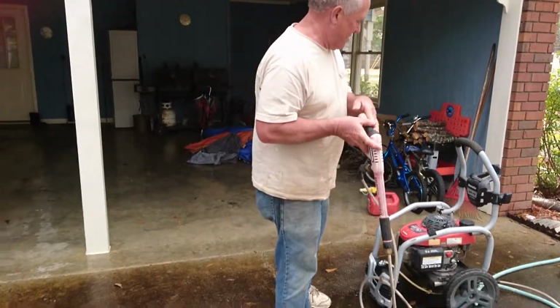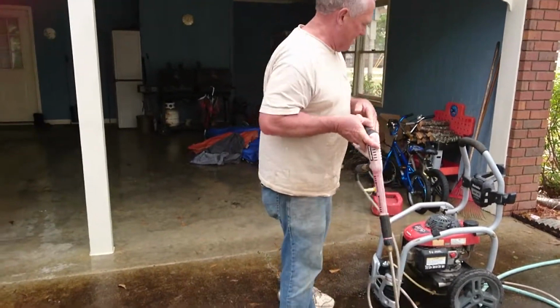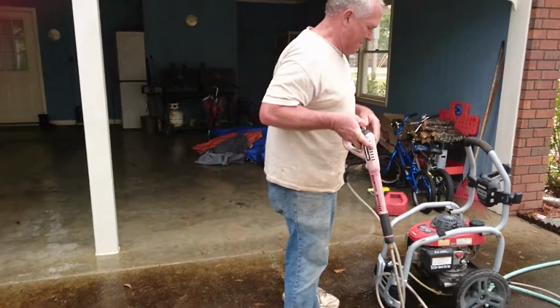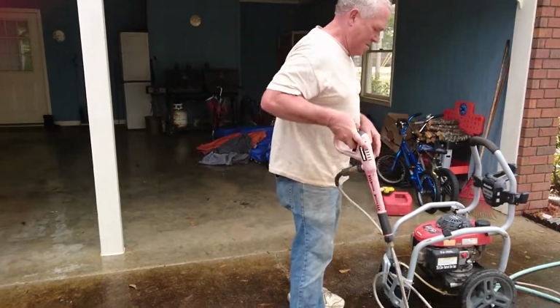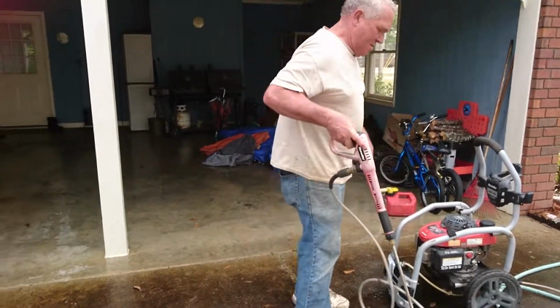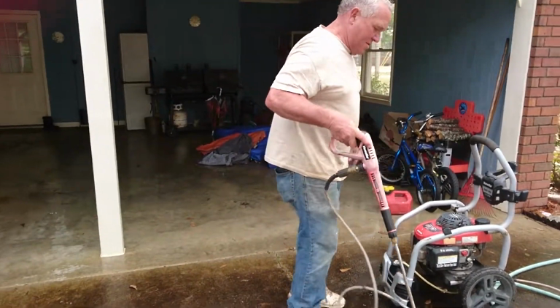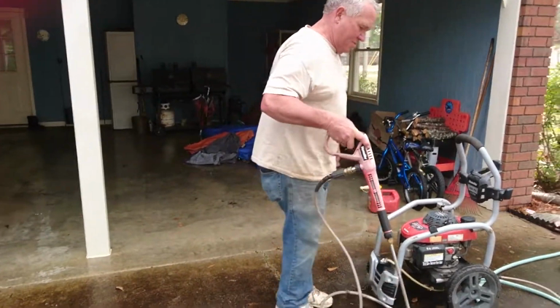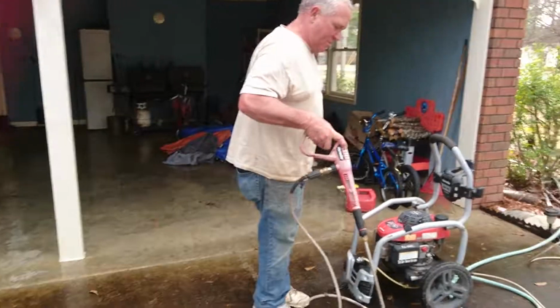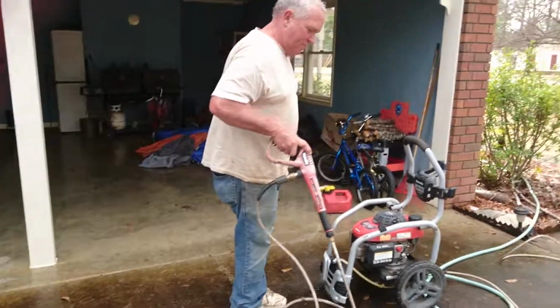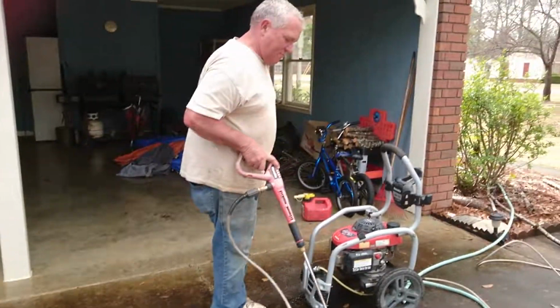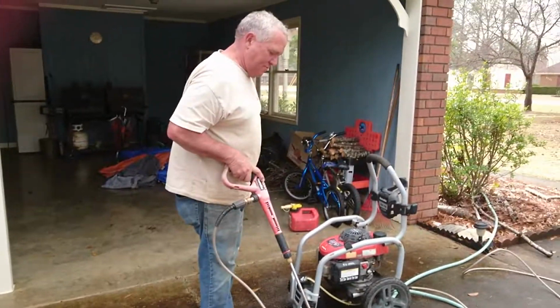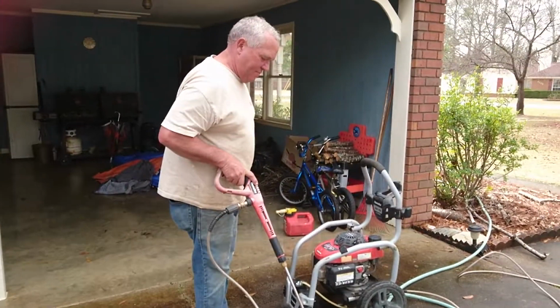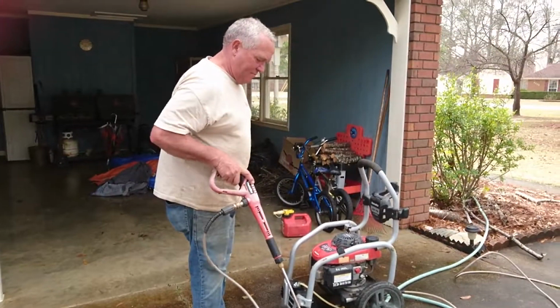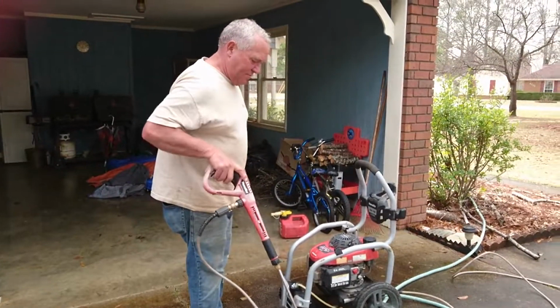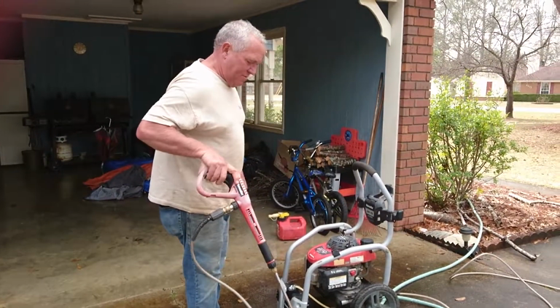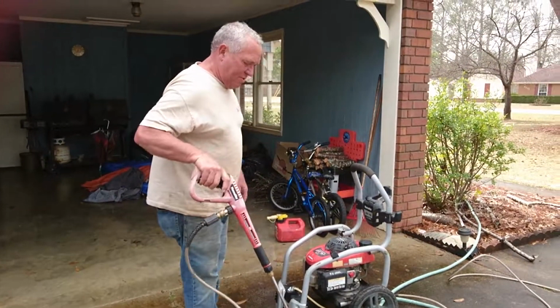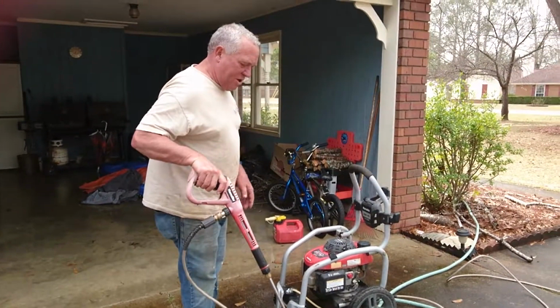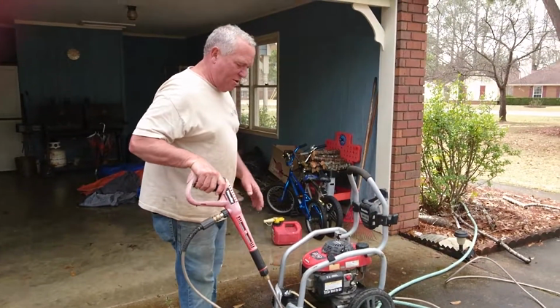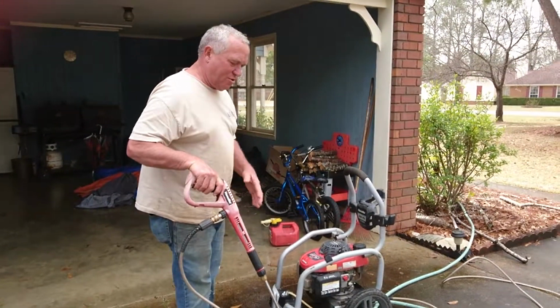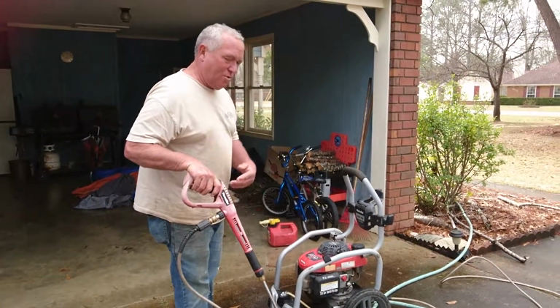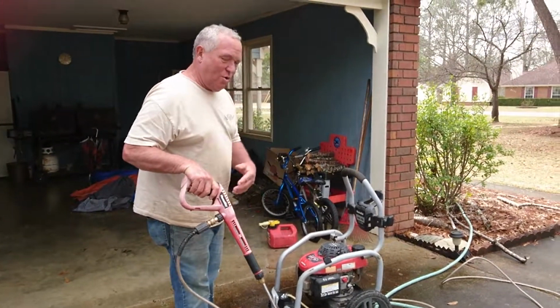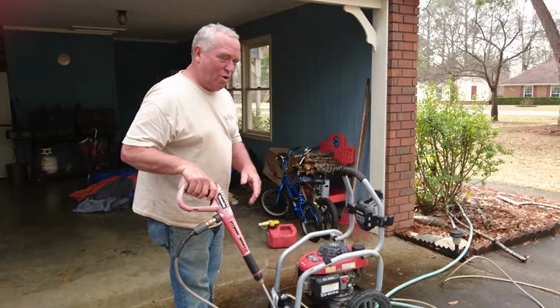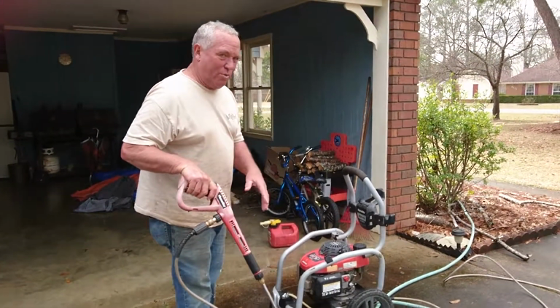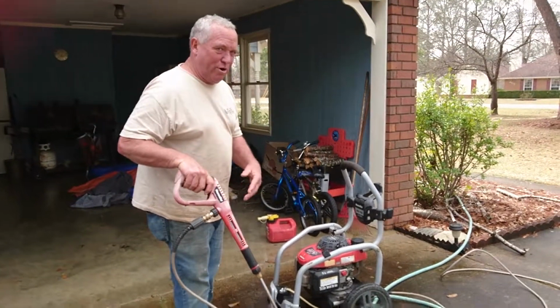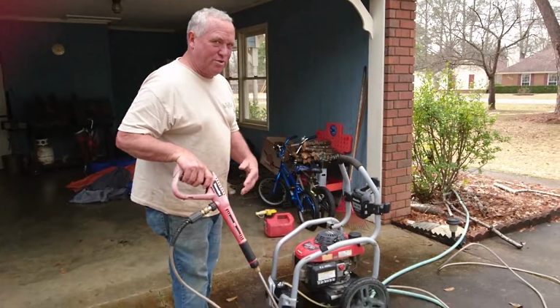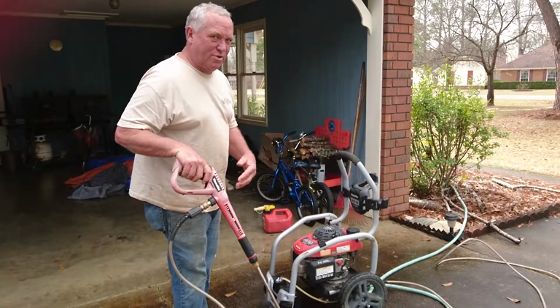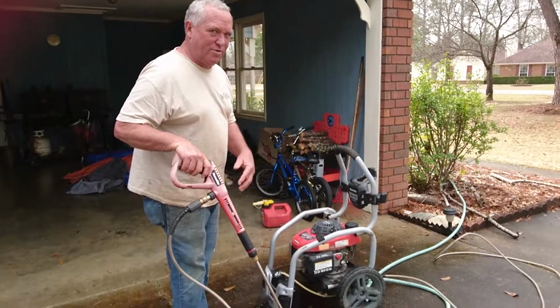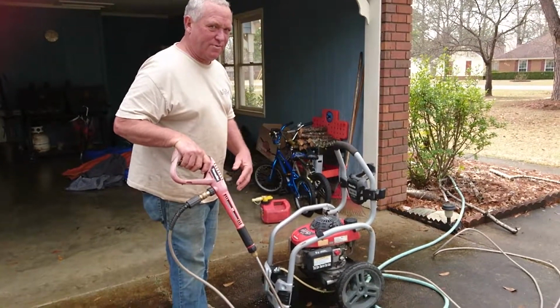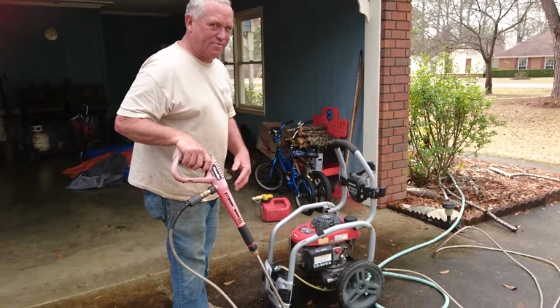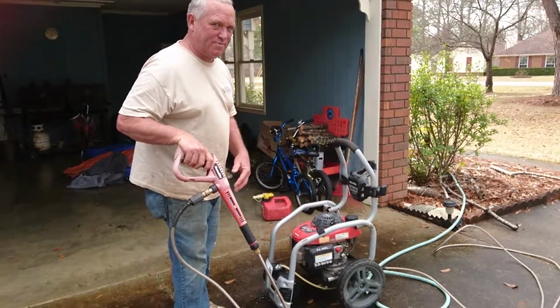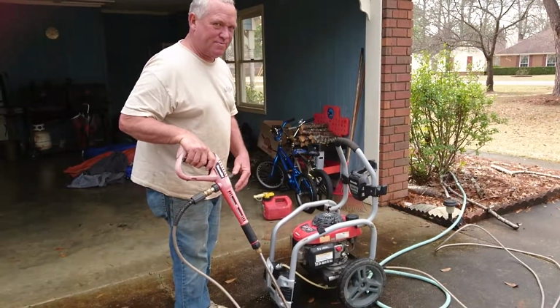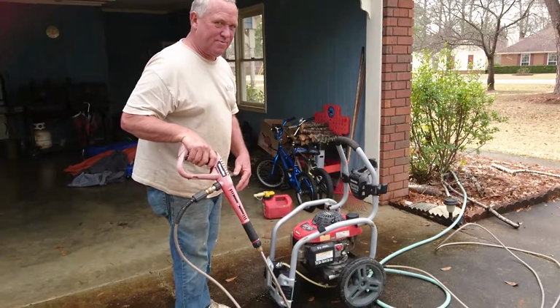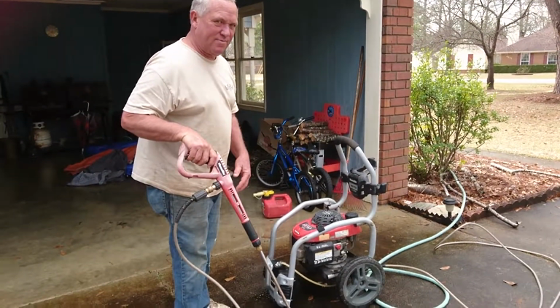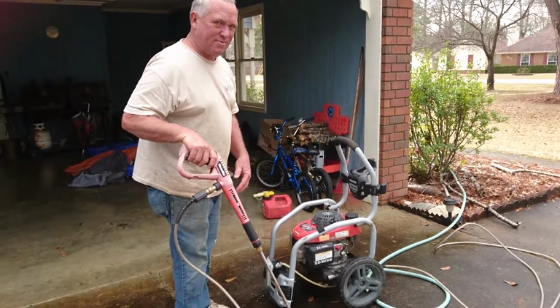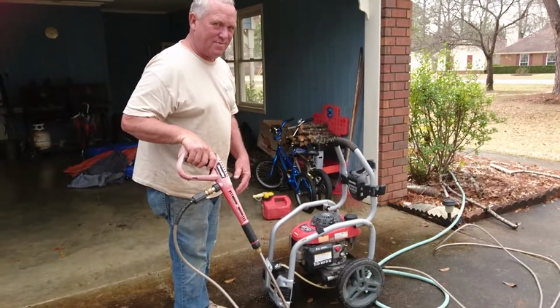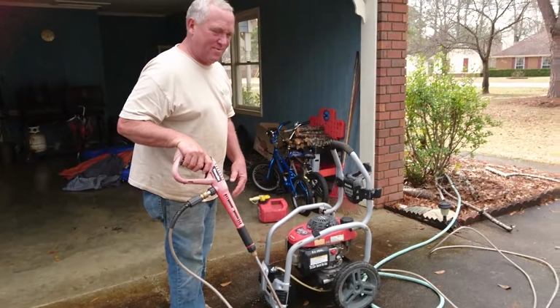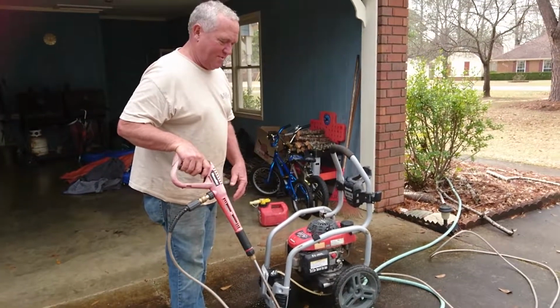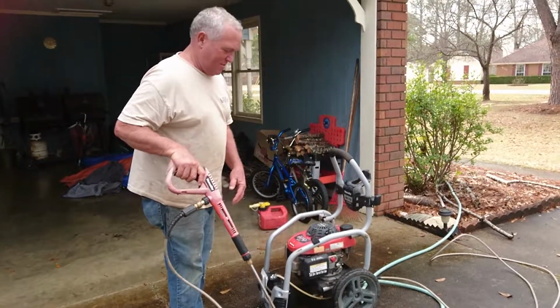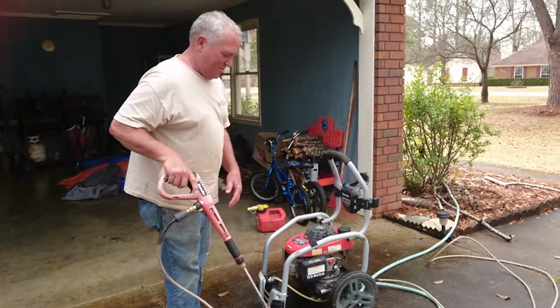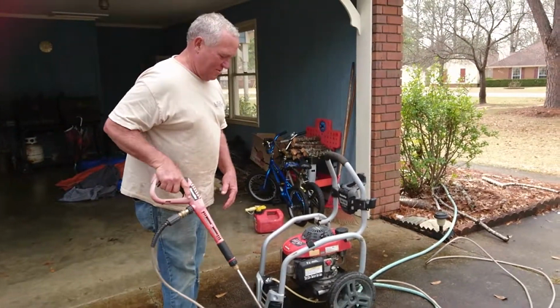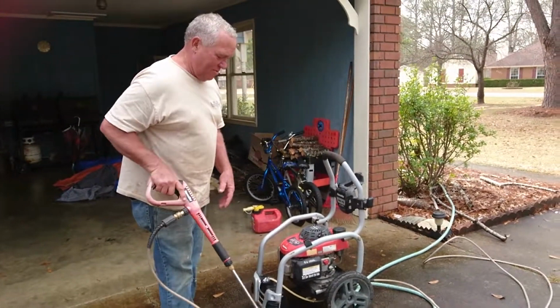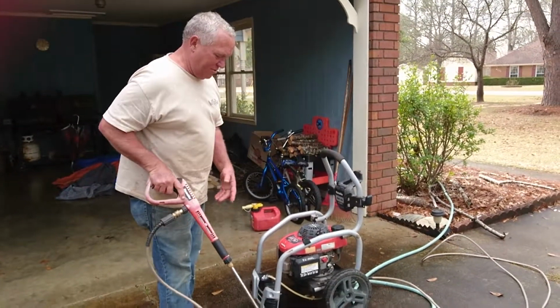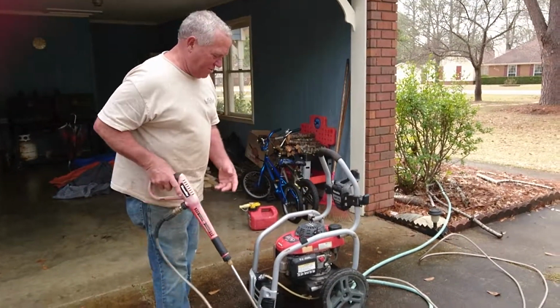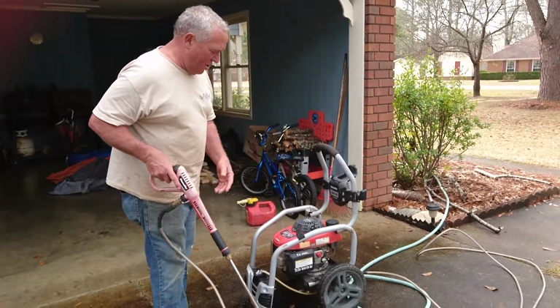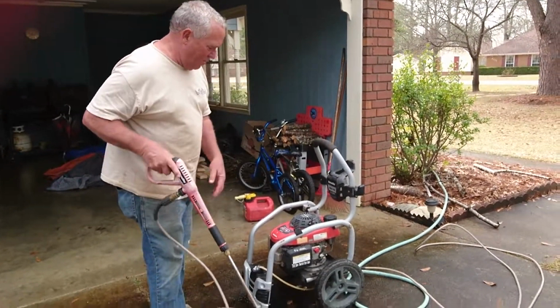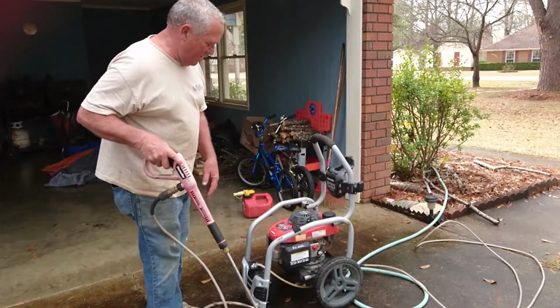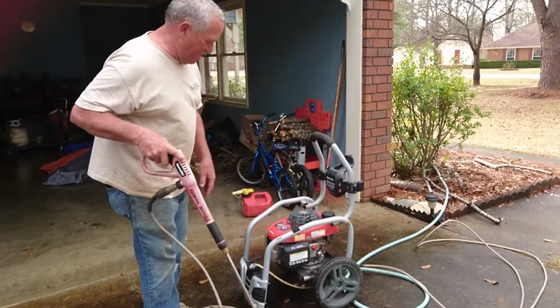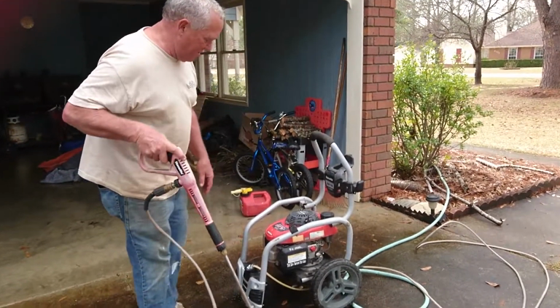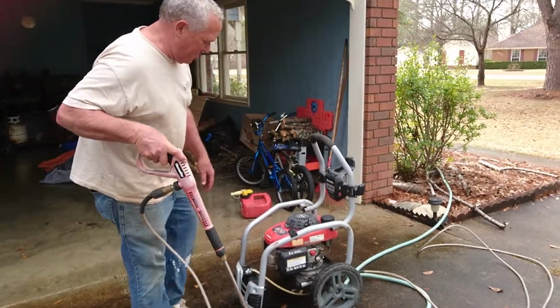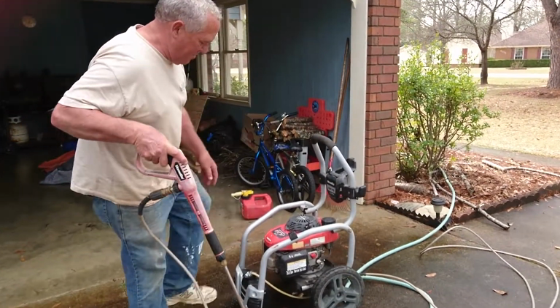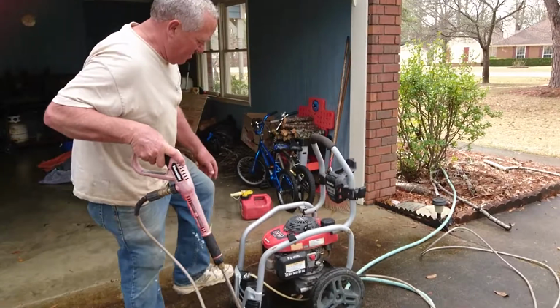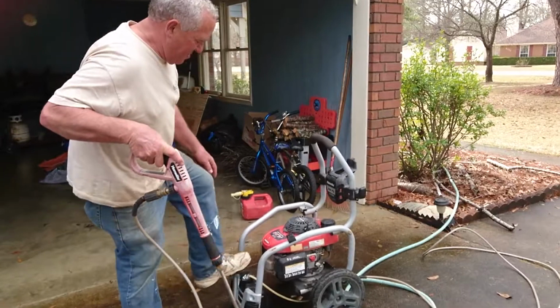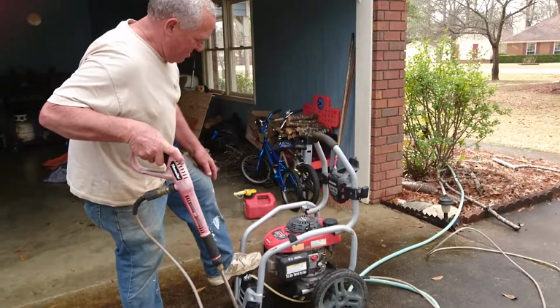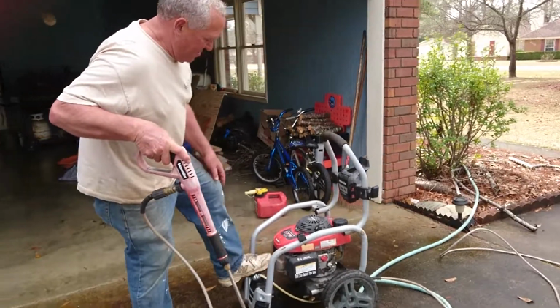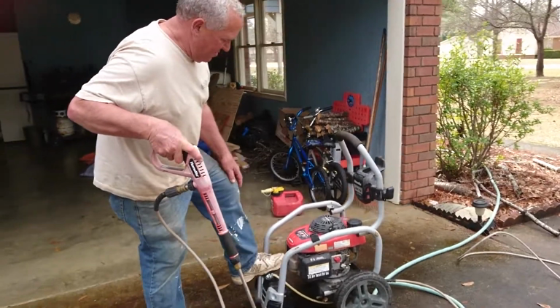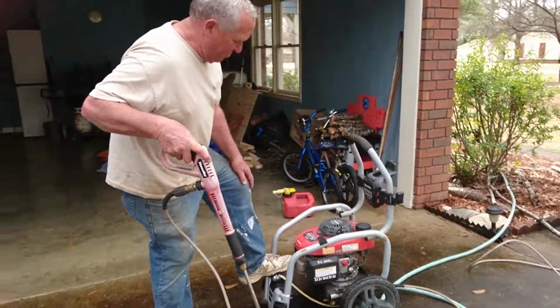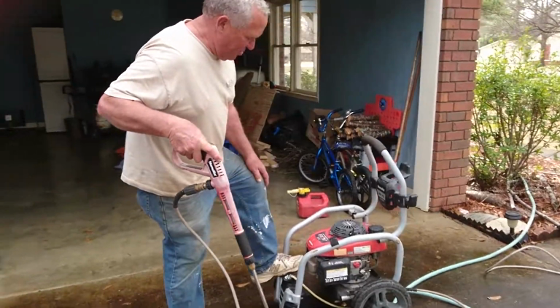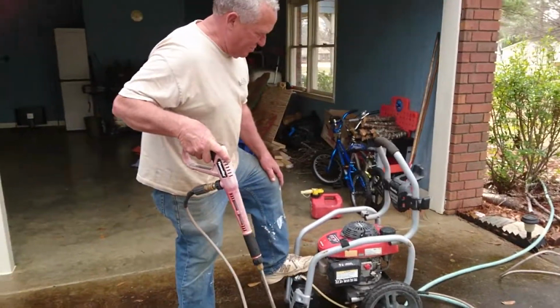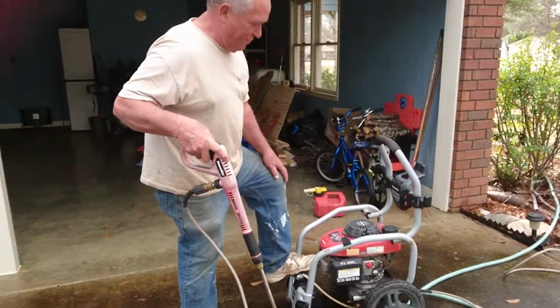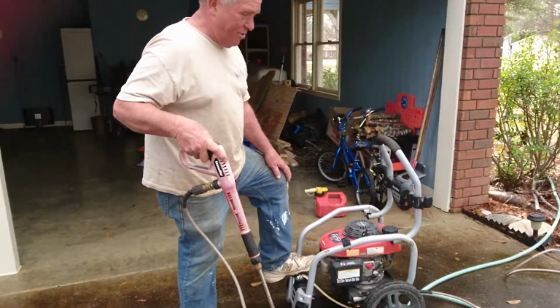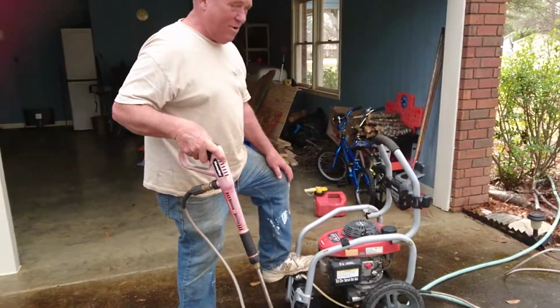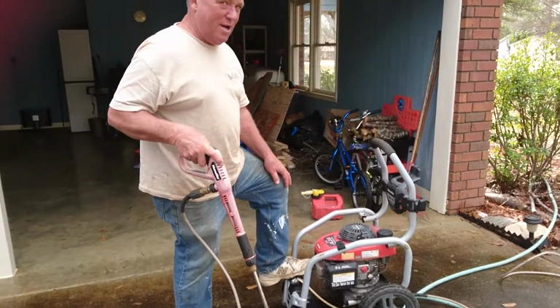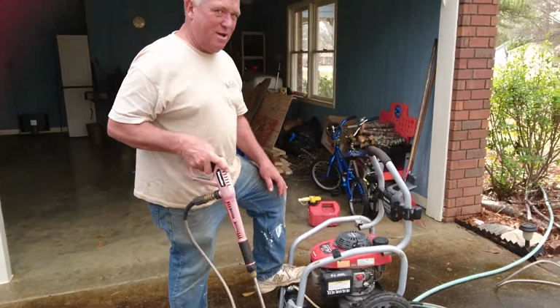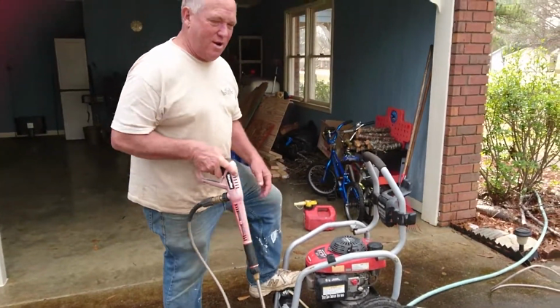Really? Why? Because of the water pressure. Just hold this and put your foot right there.